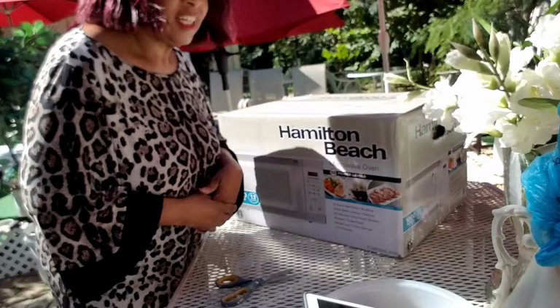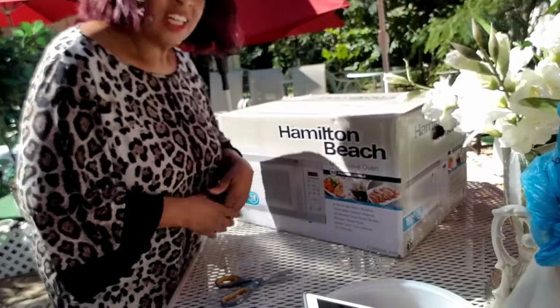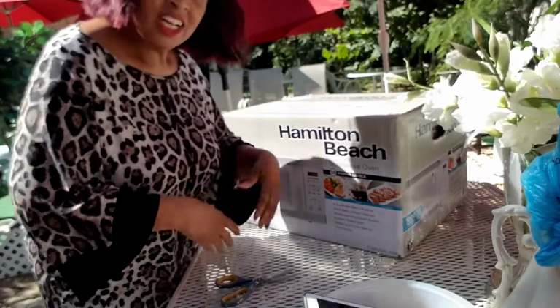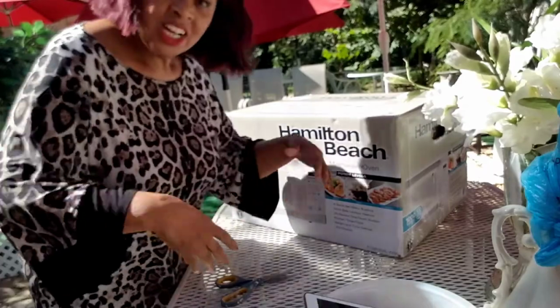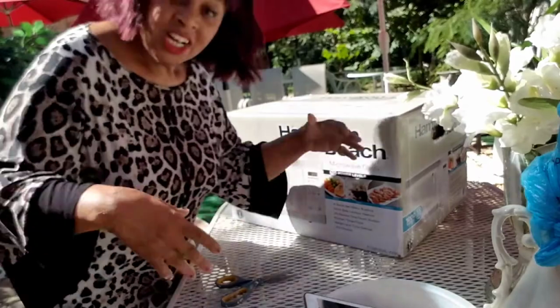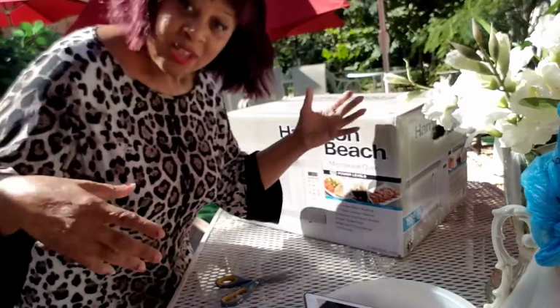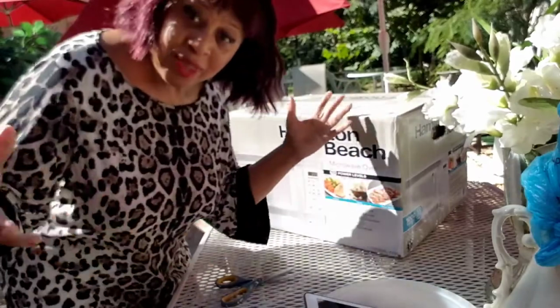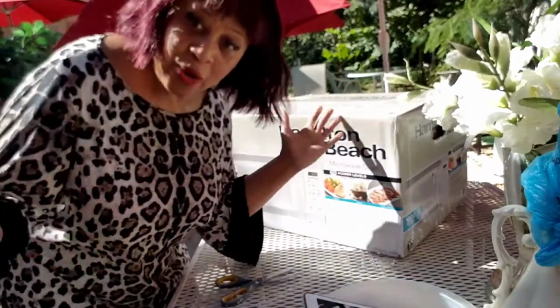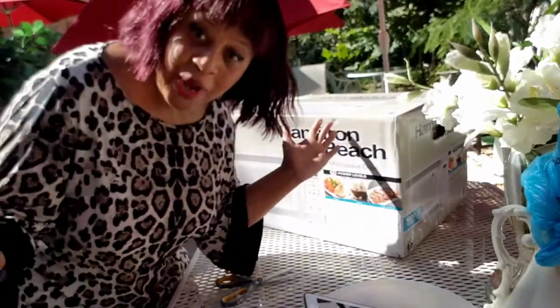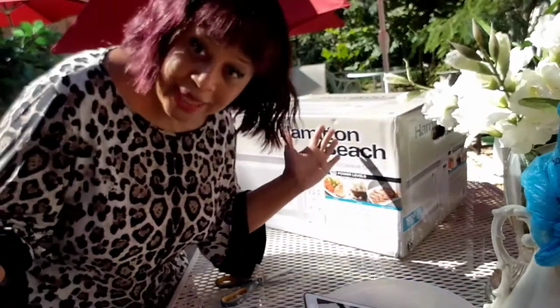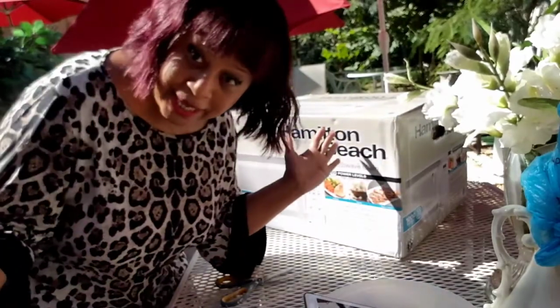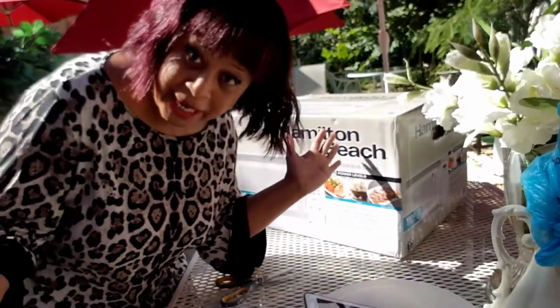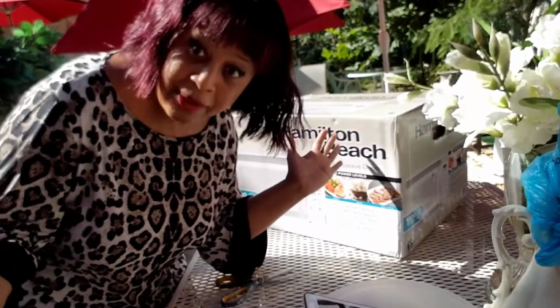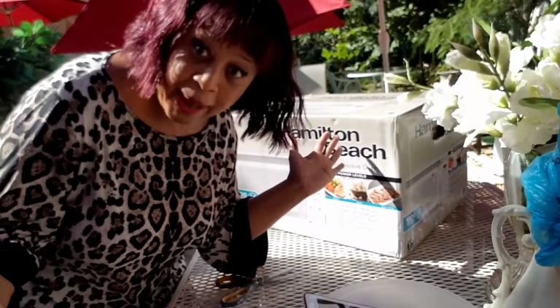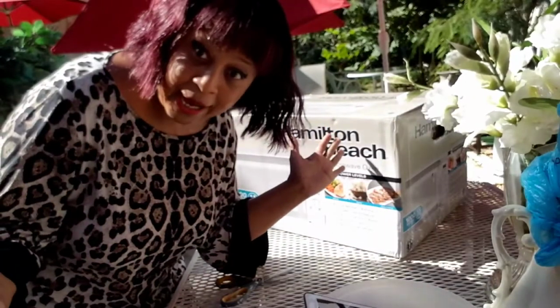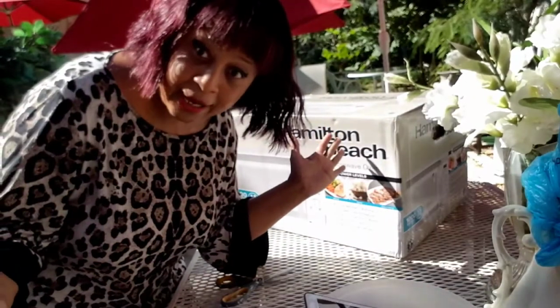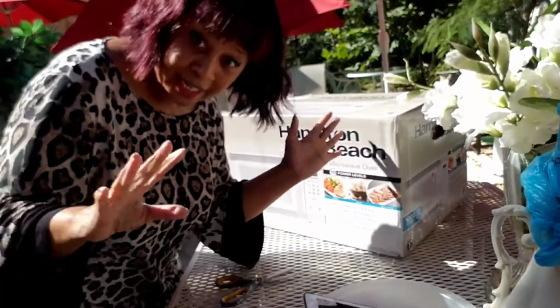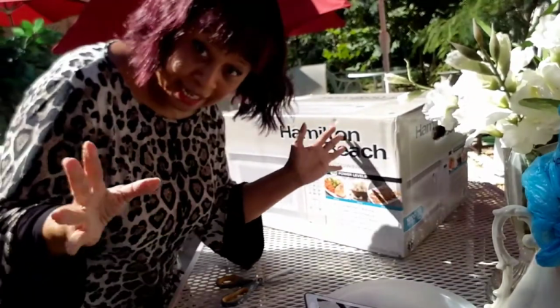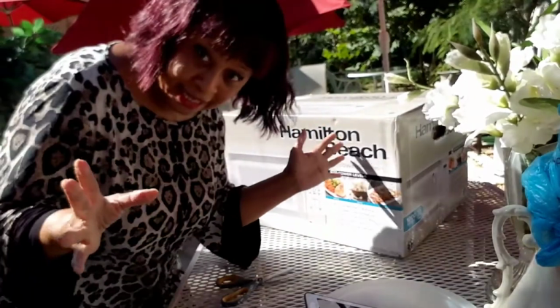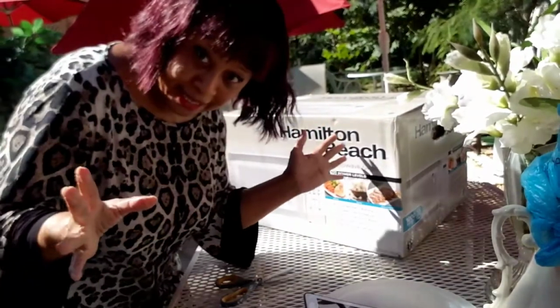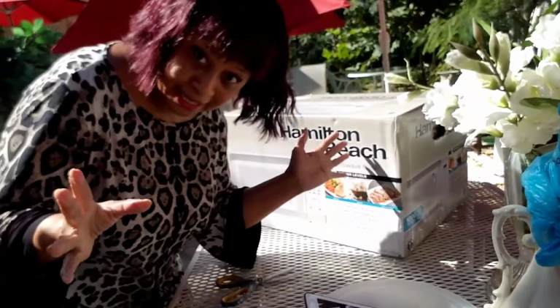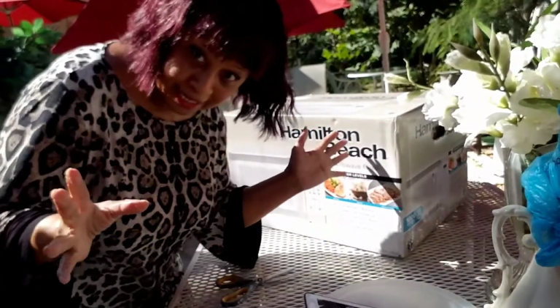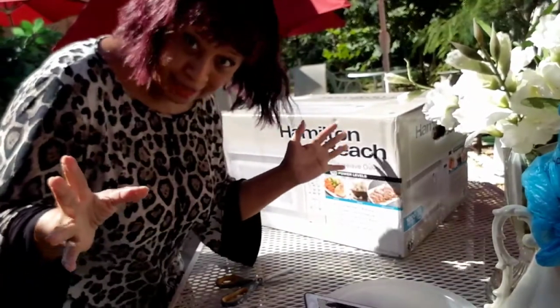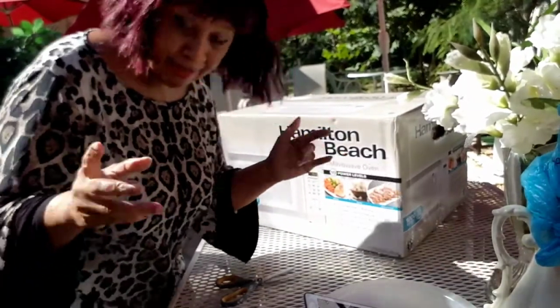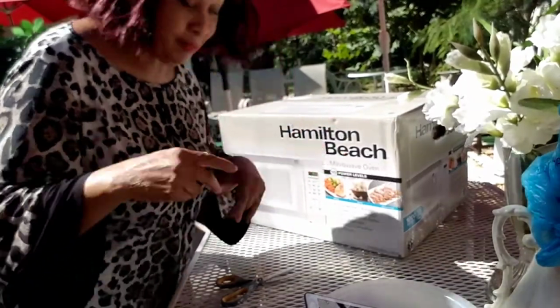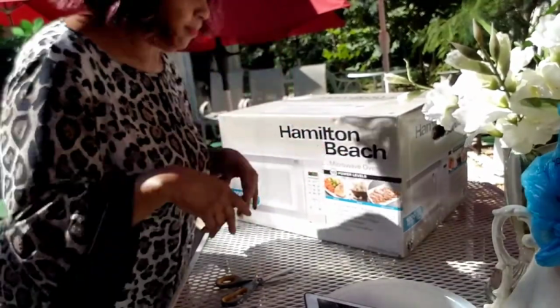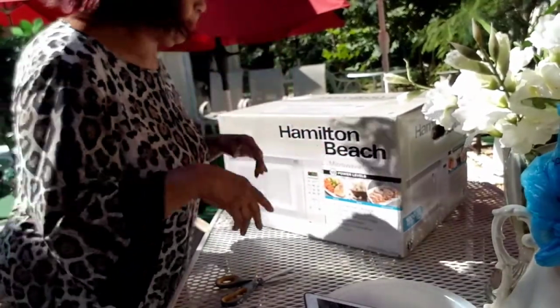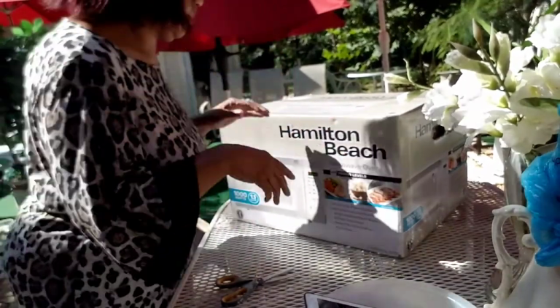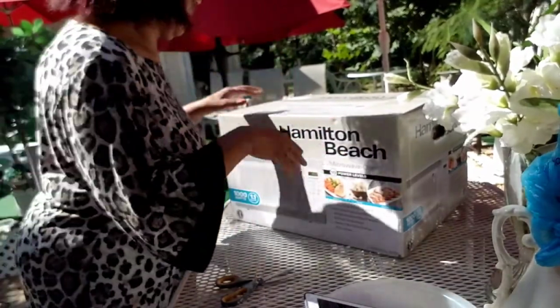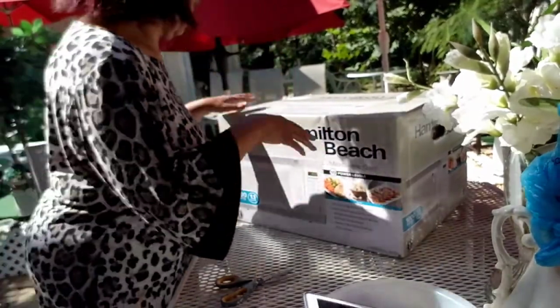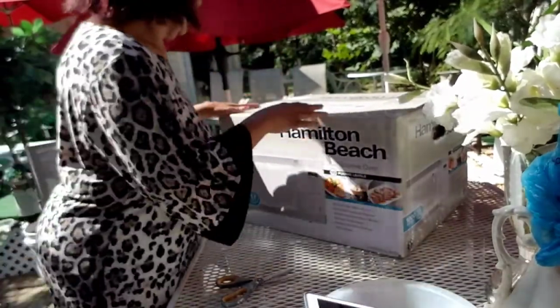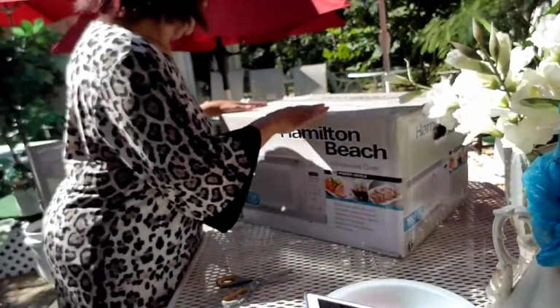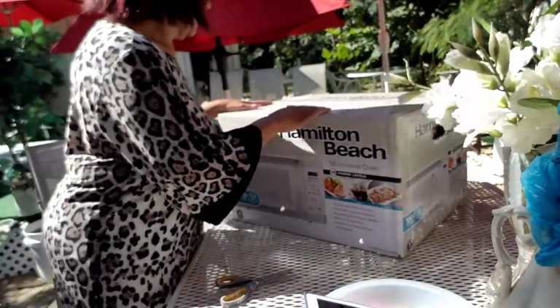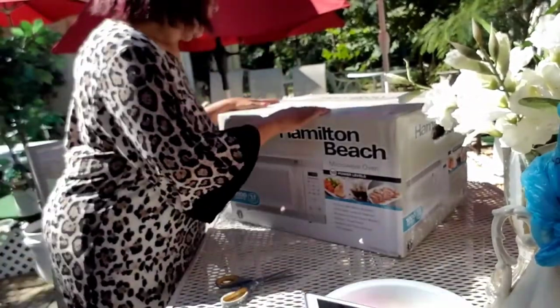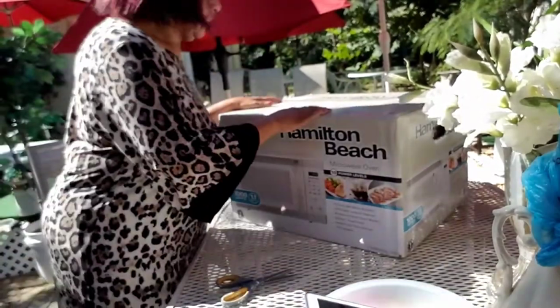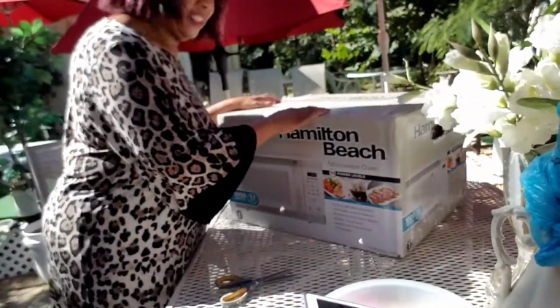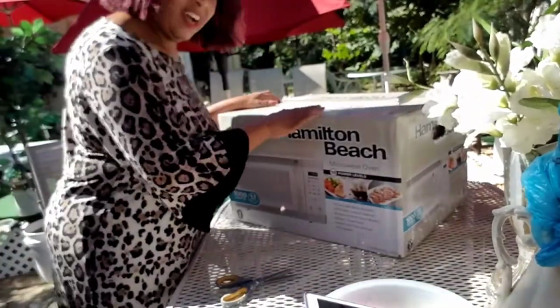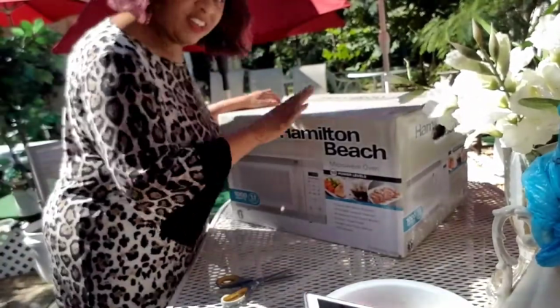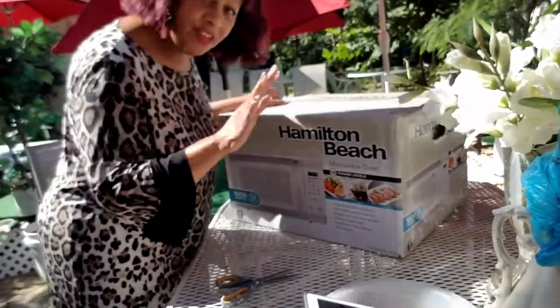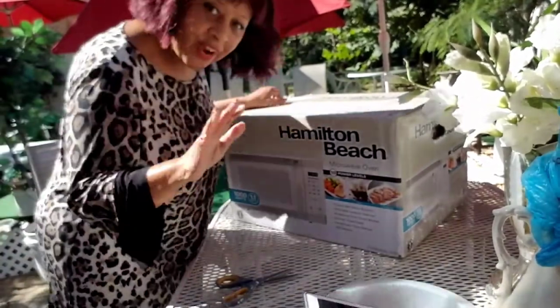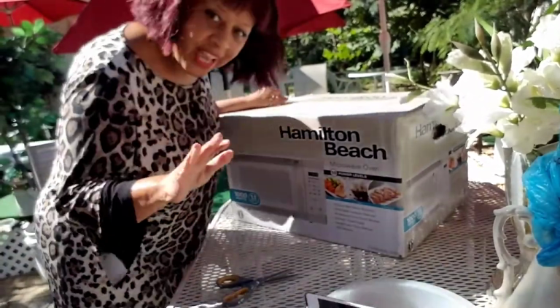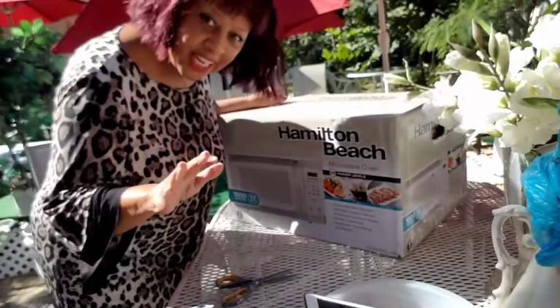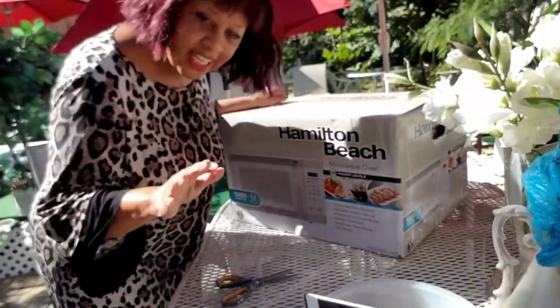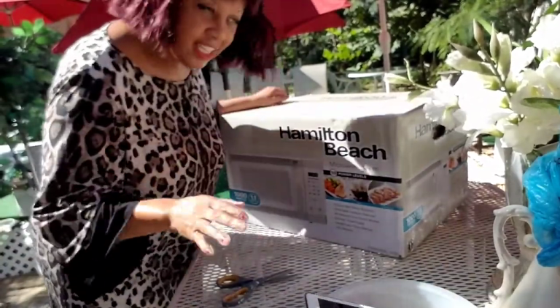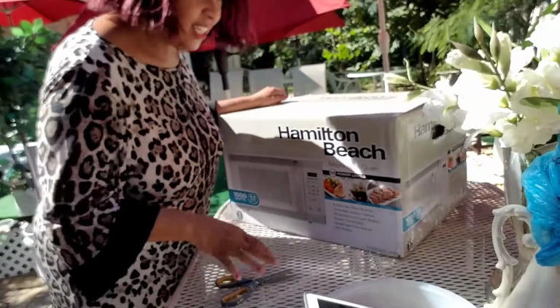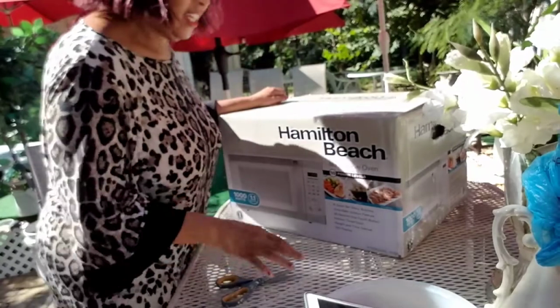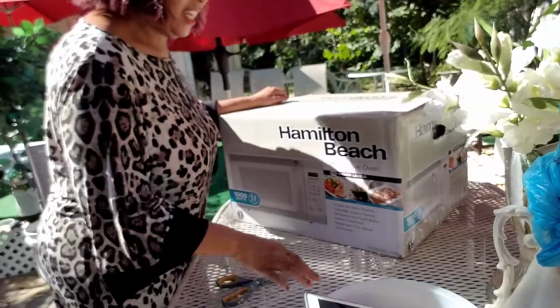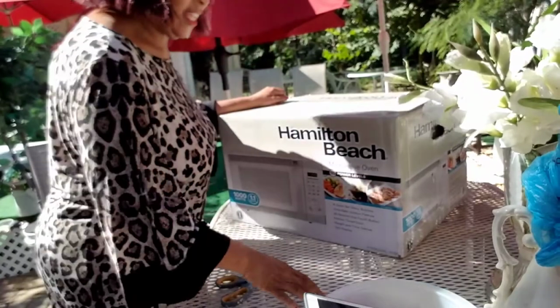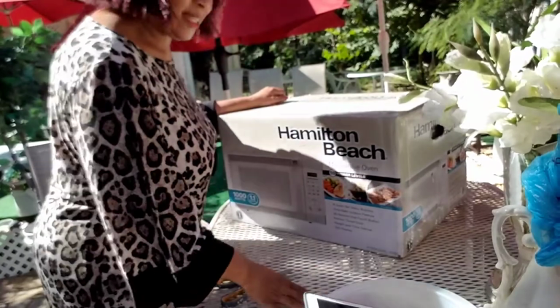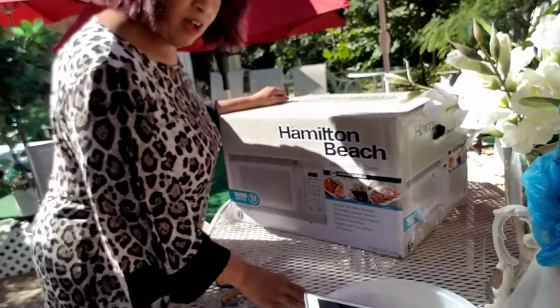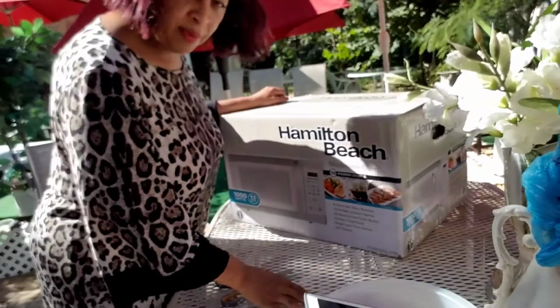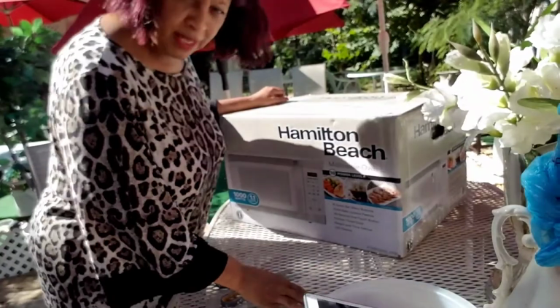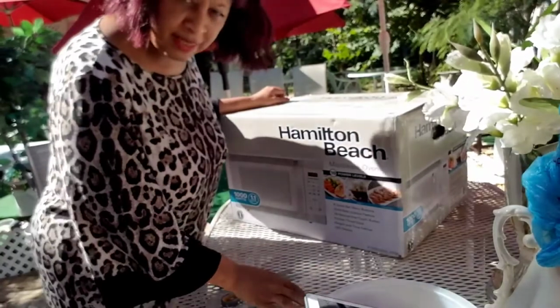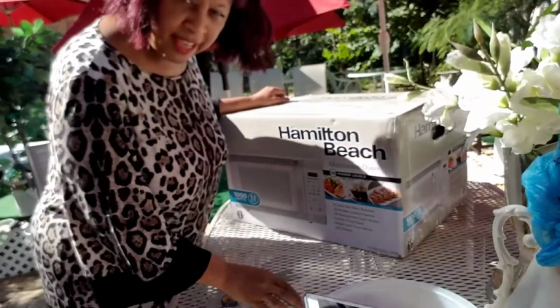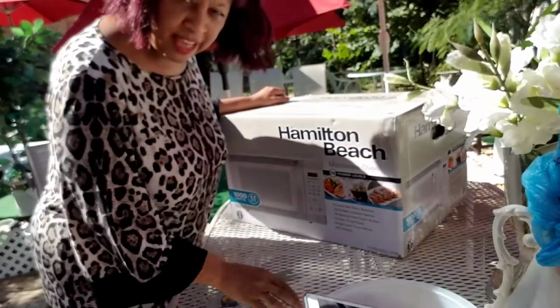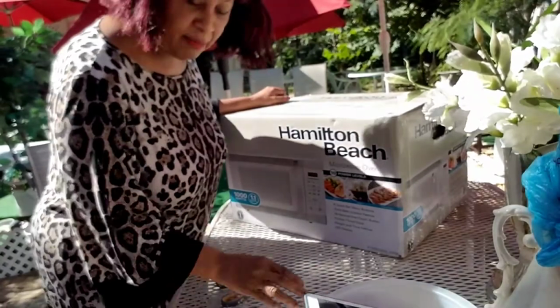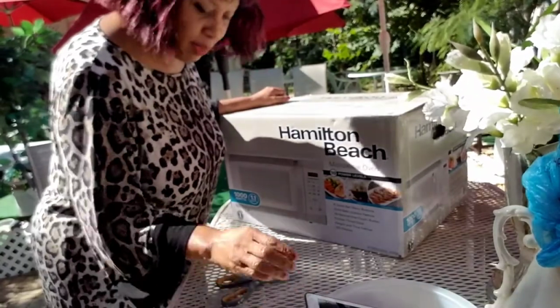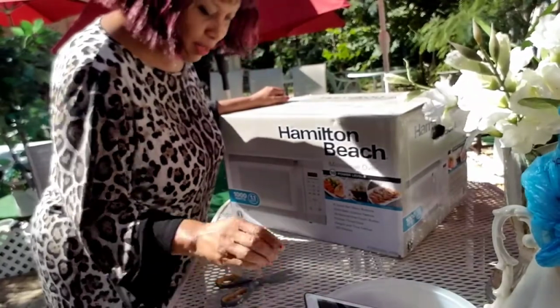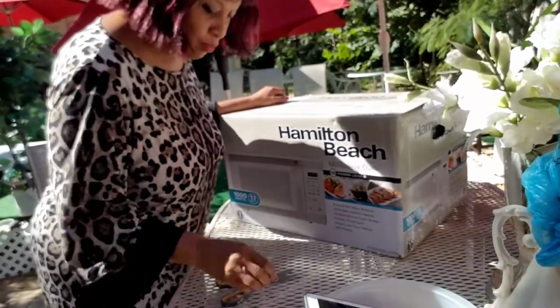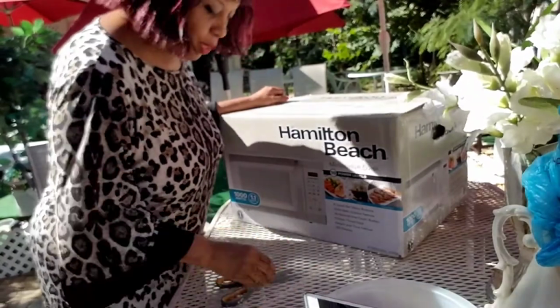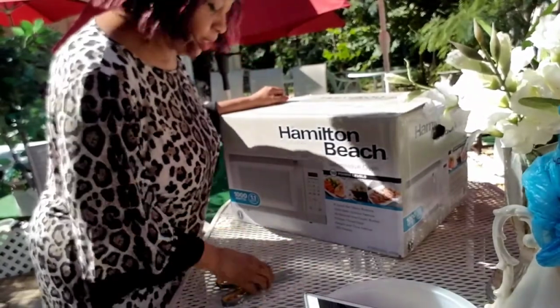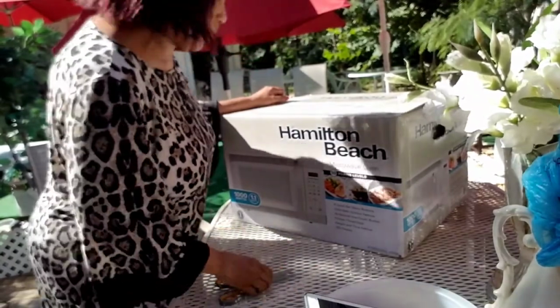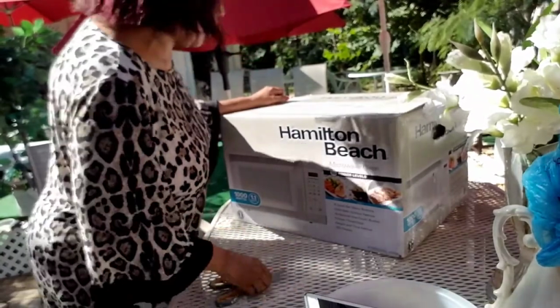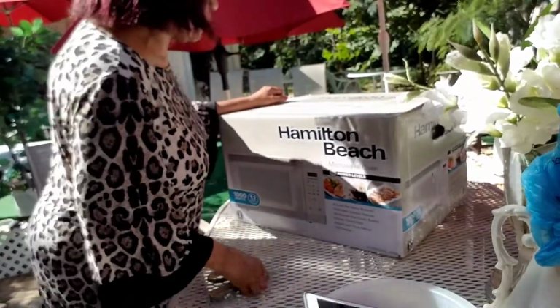So what's in the box? Let's see. Are you ready? Let's open this thing up and see what's in it.